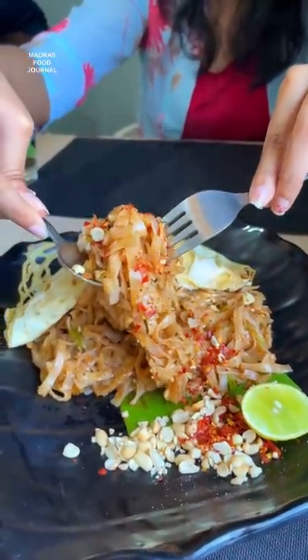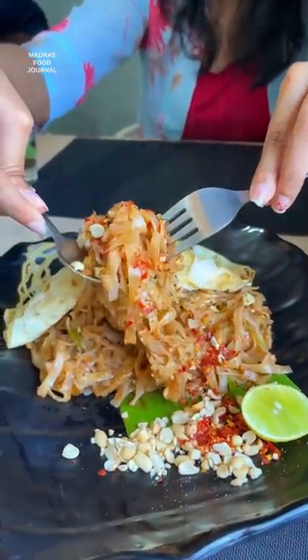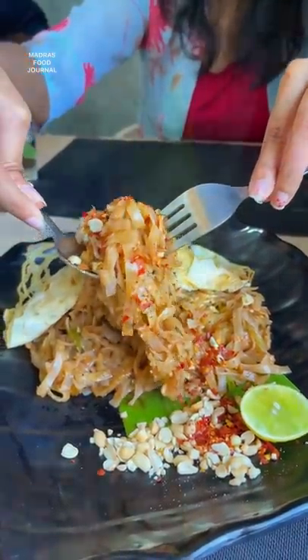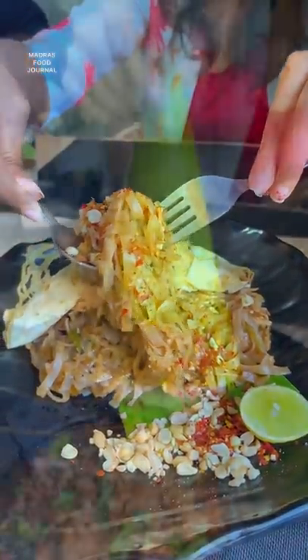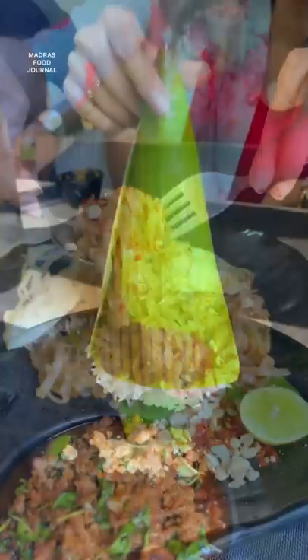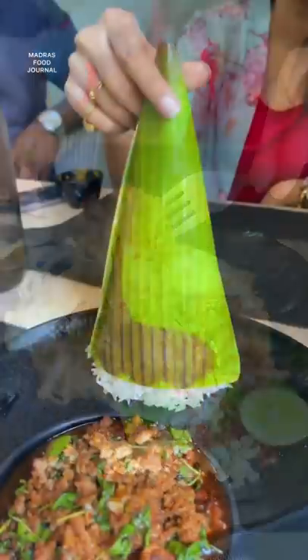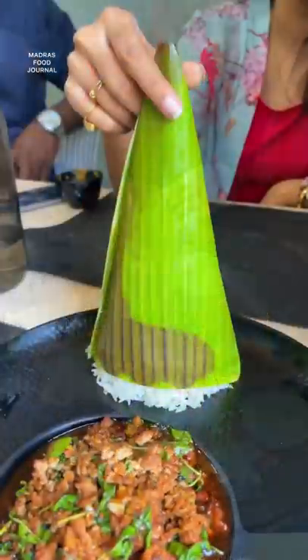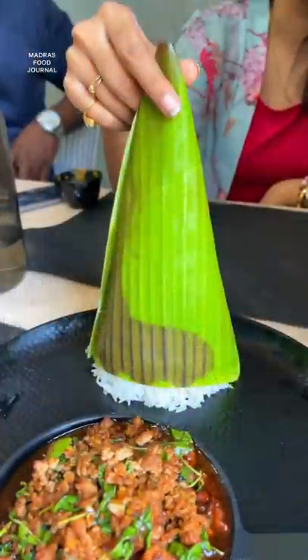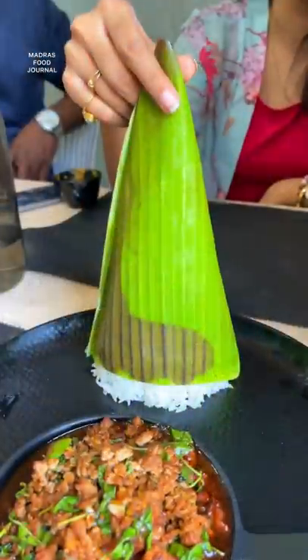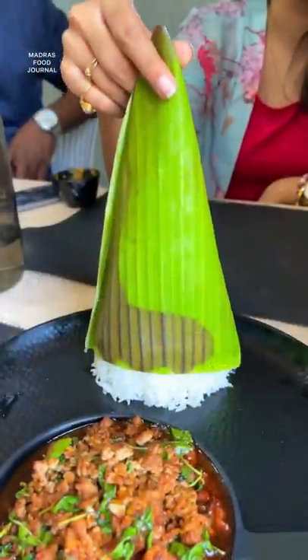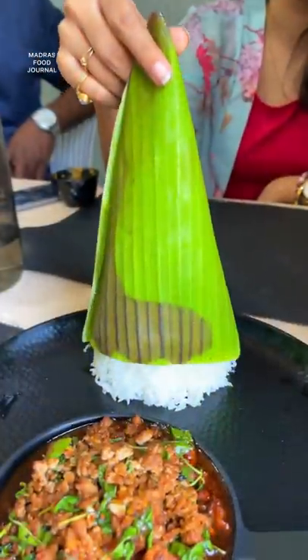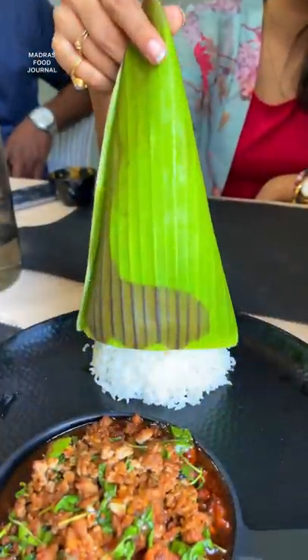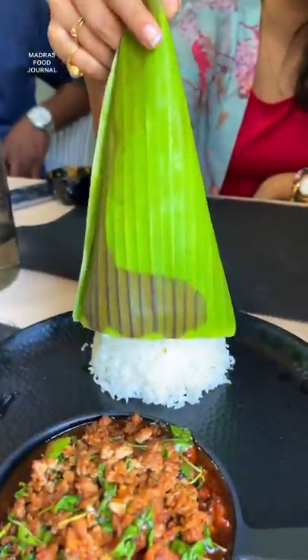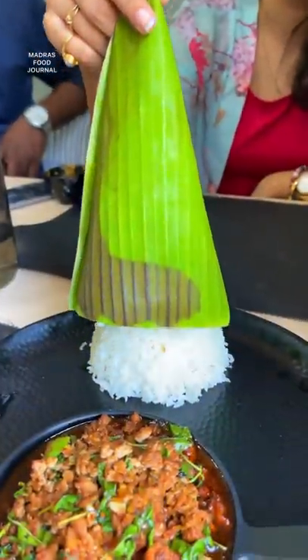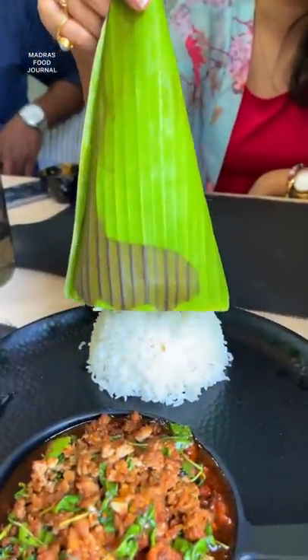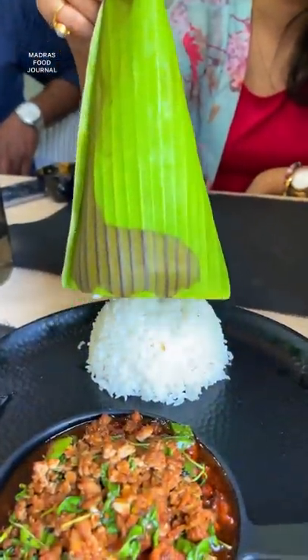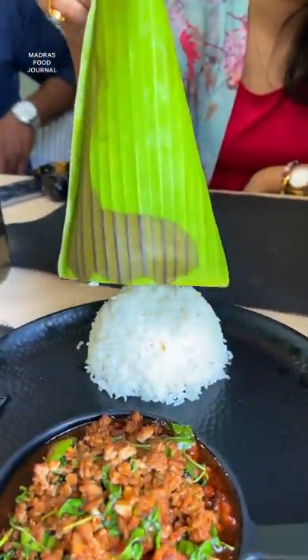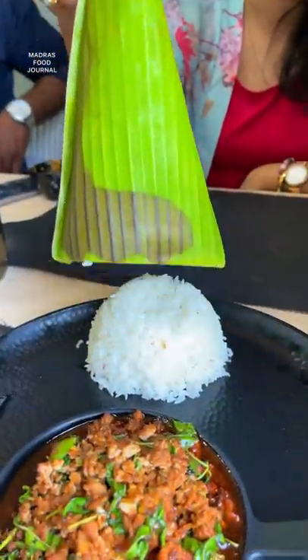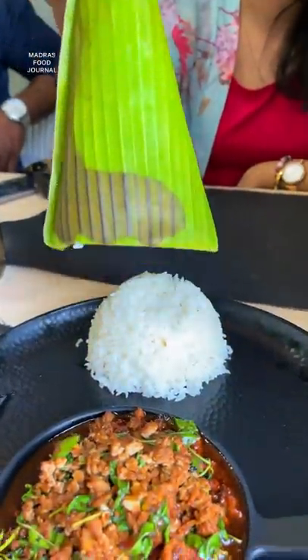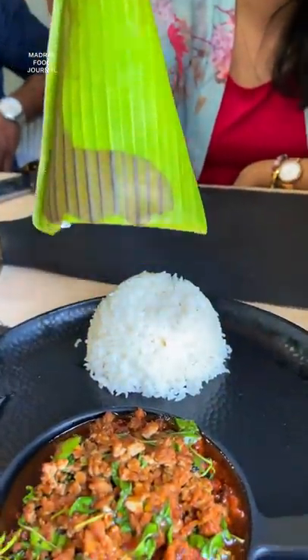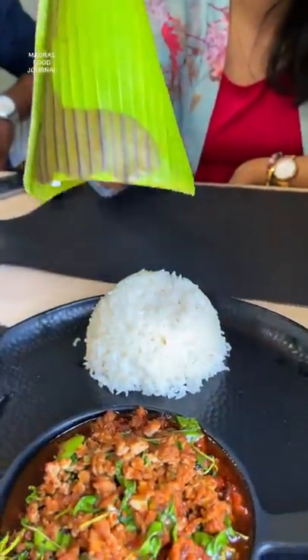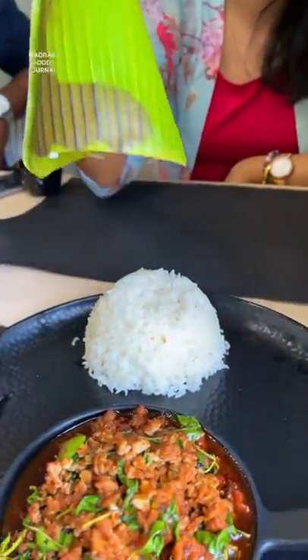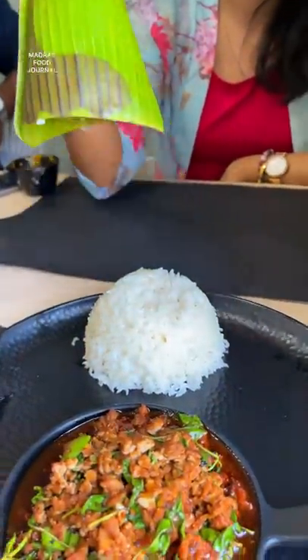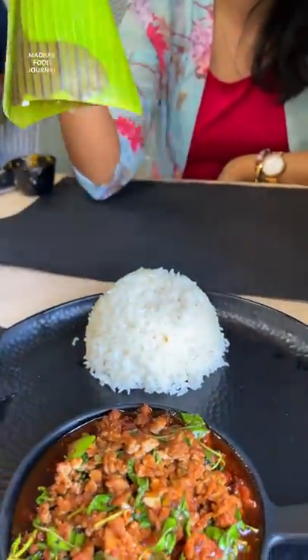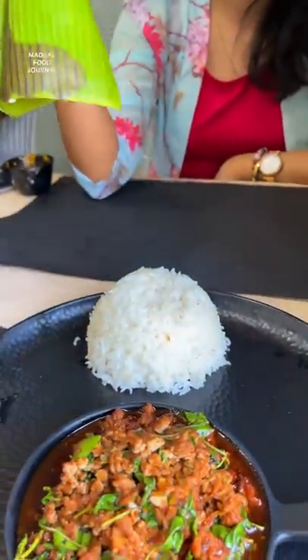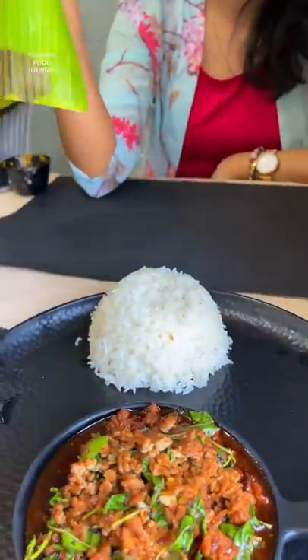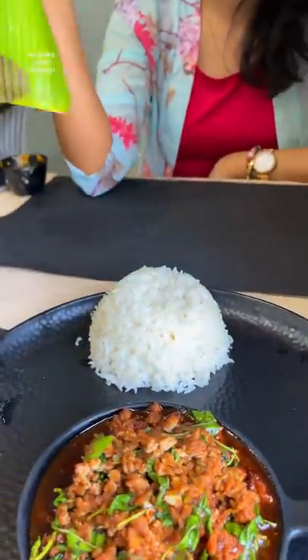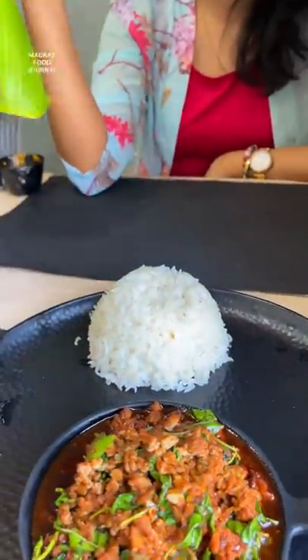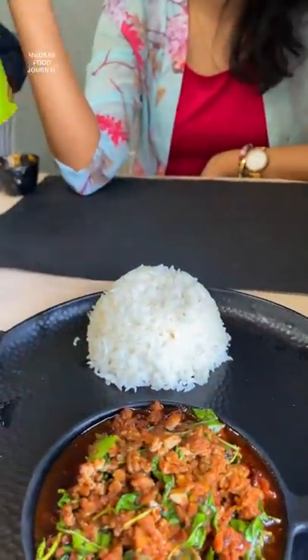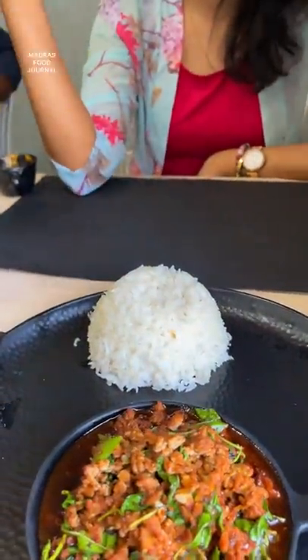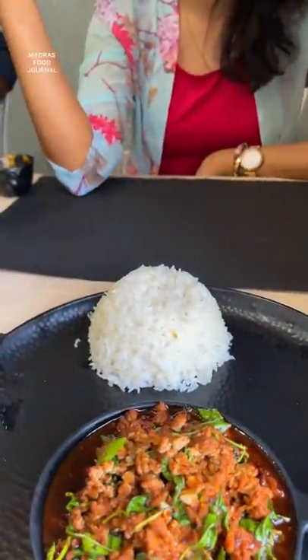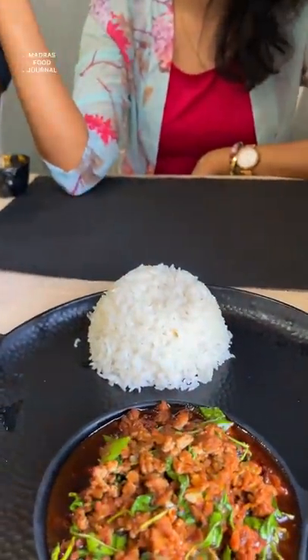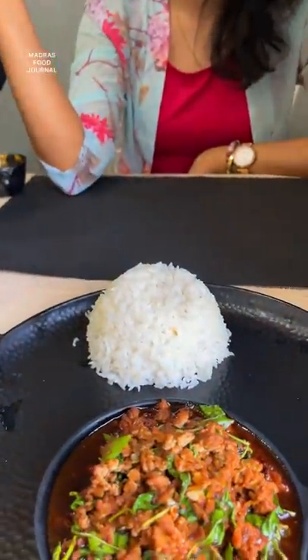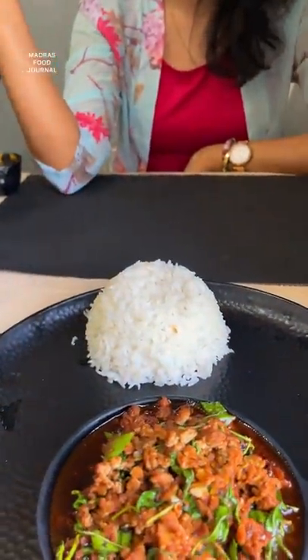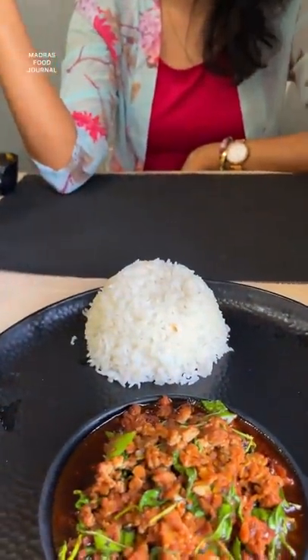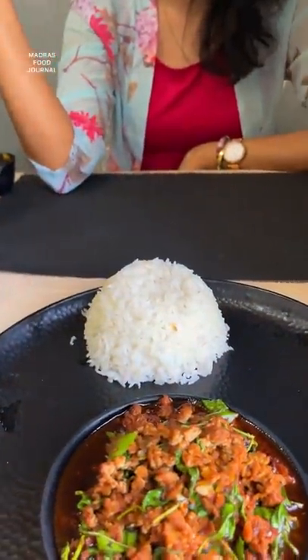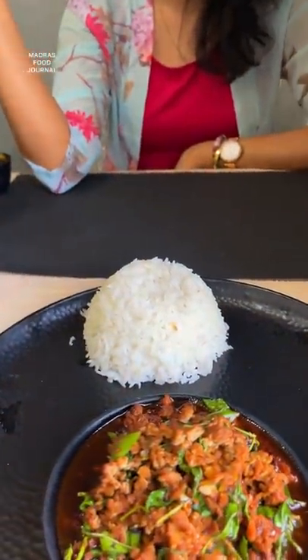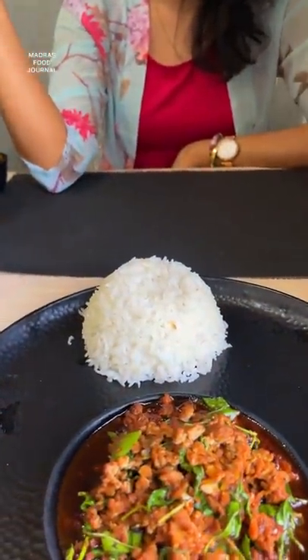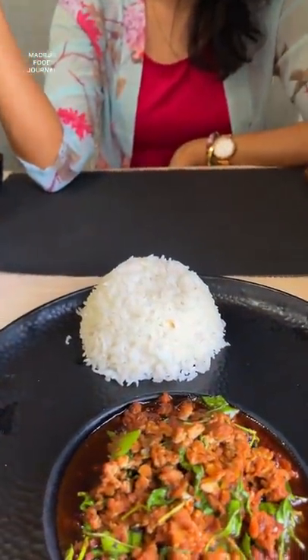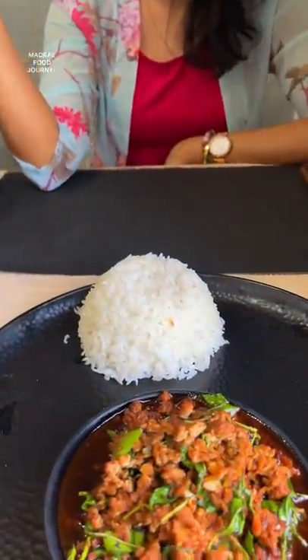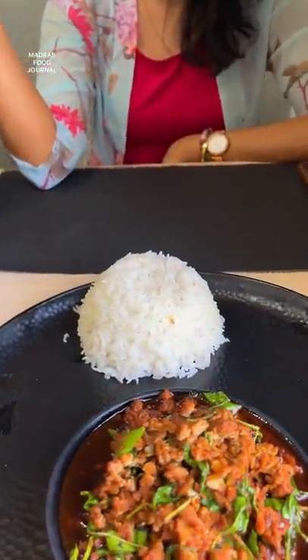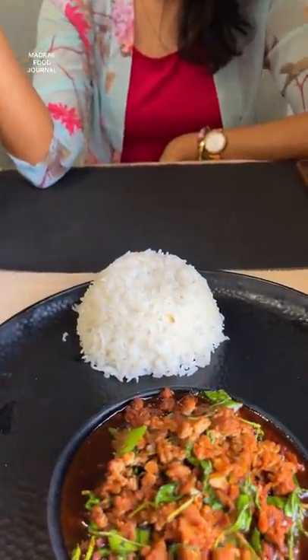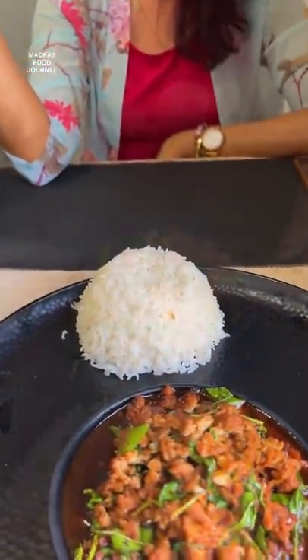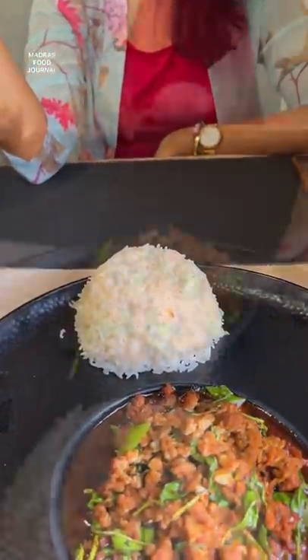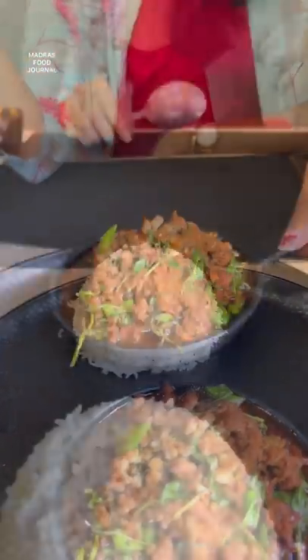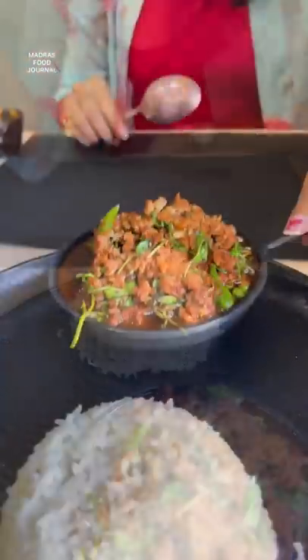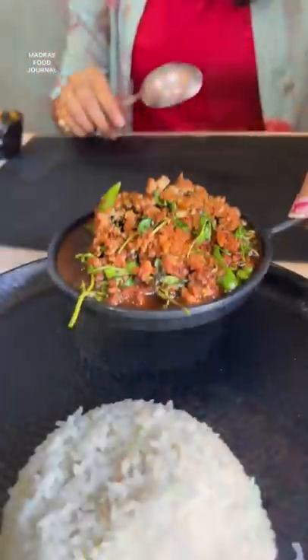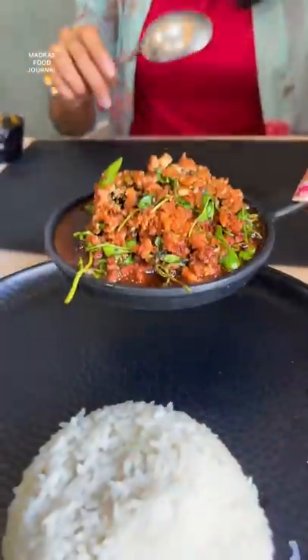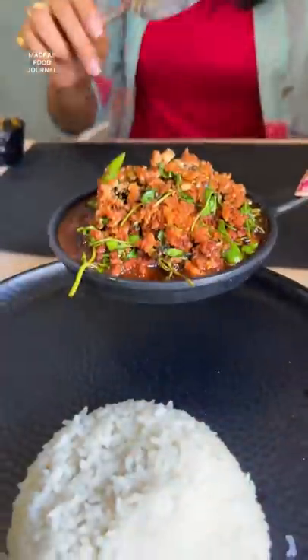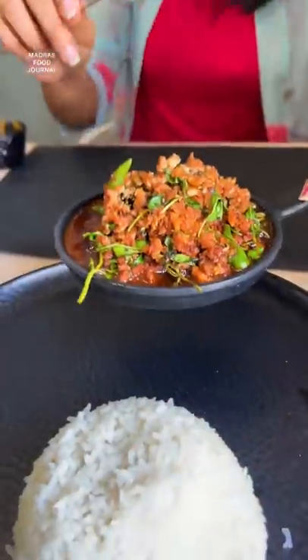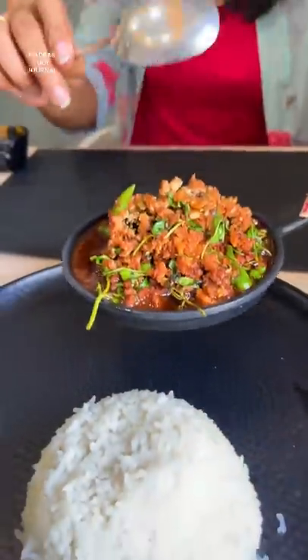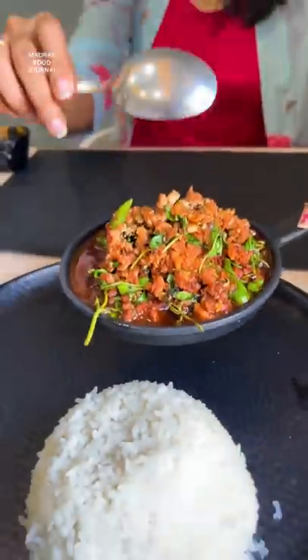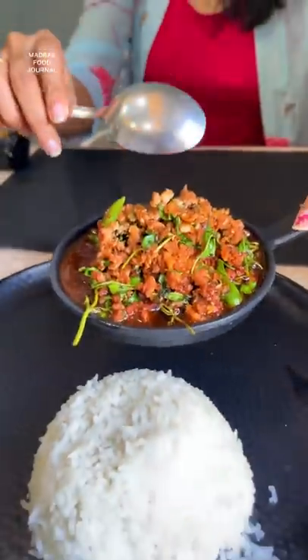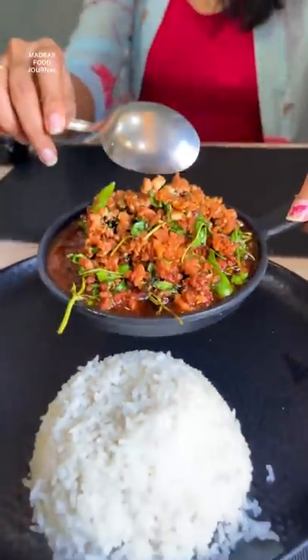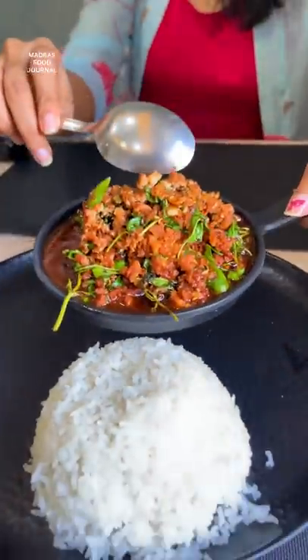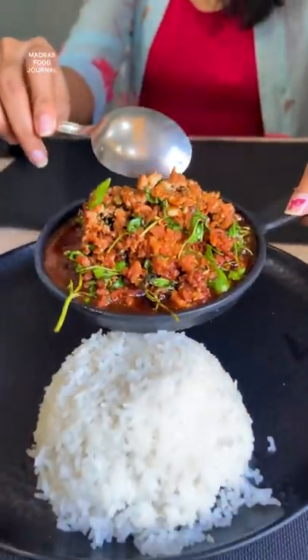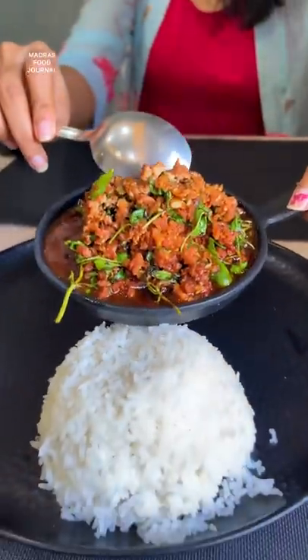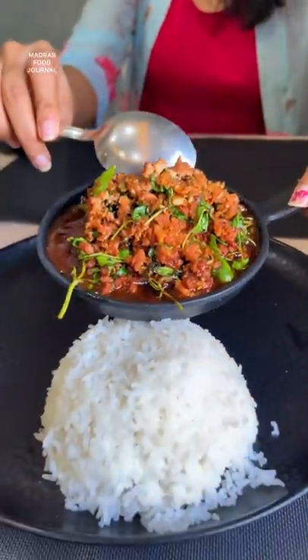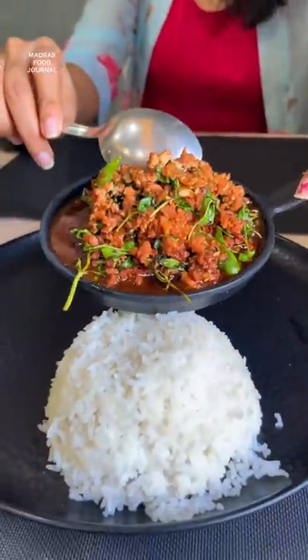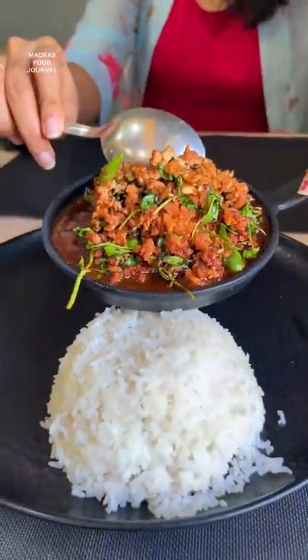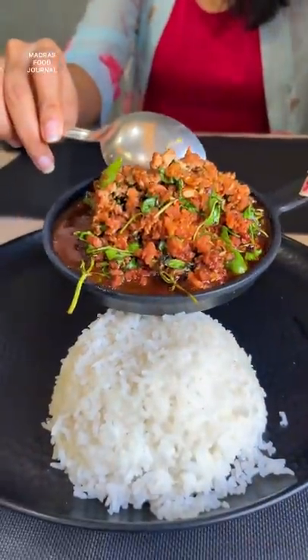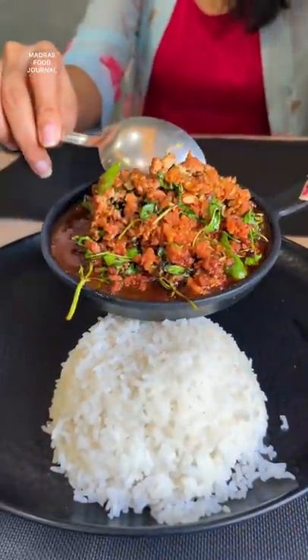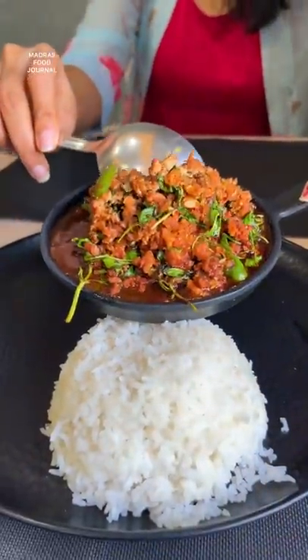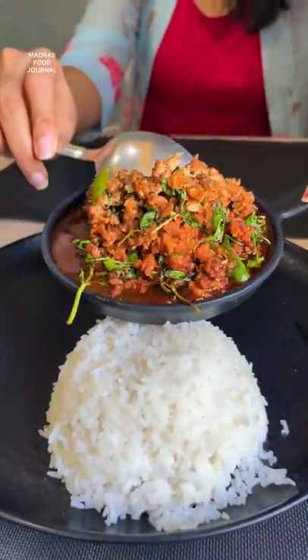Next, Thai chicken stir fry with basil. This is very spicy — try it. But the rice portion is less.